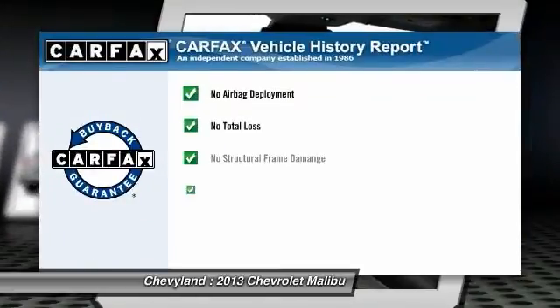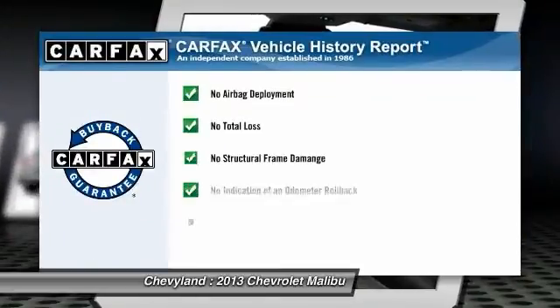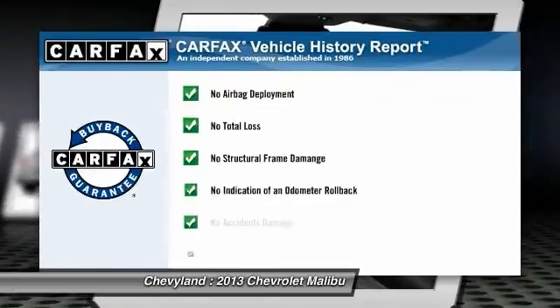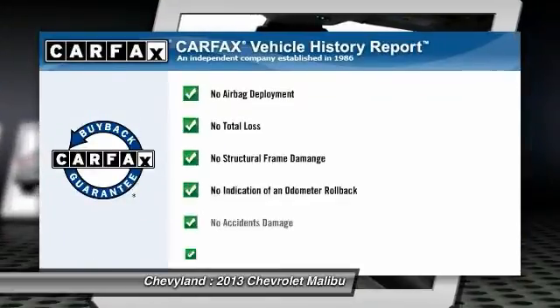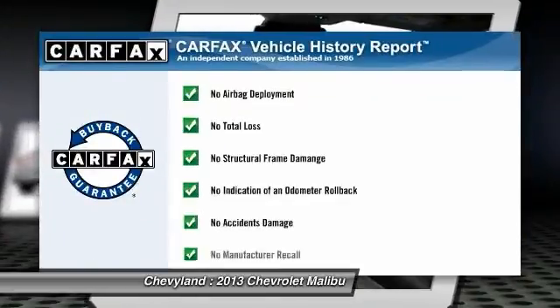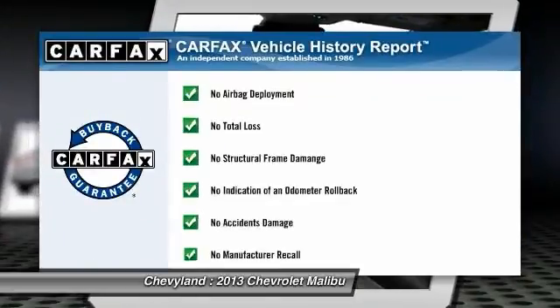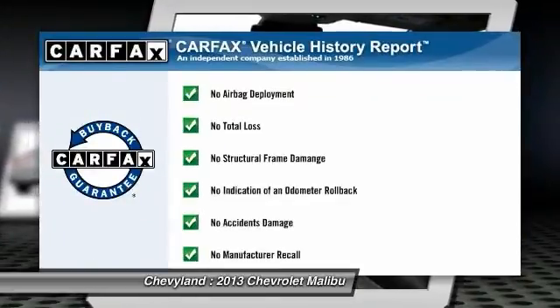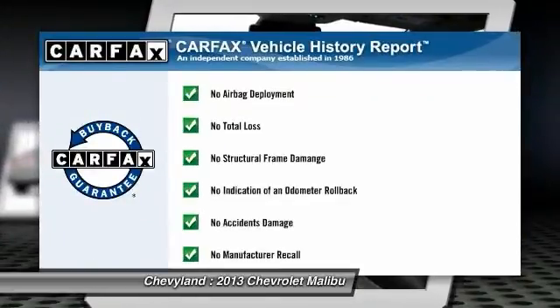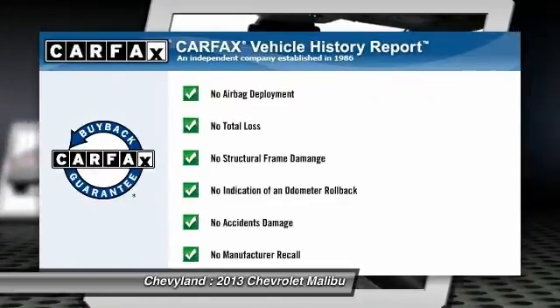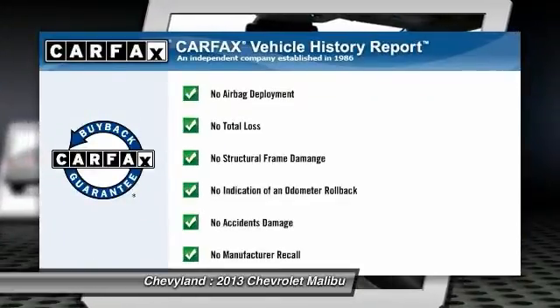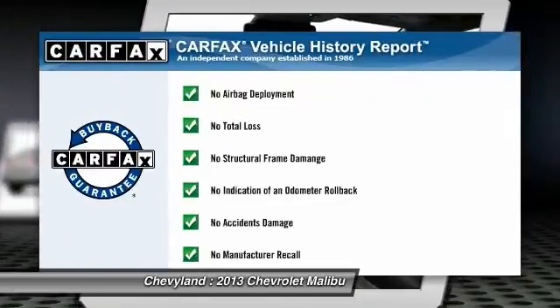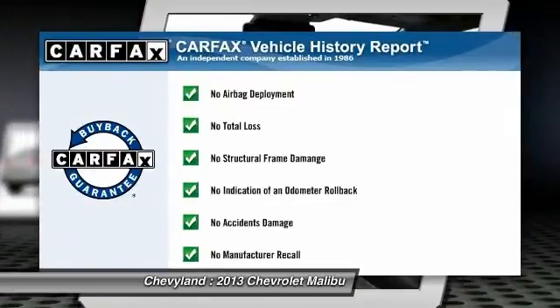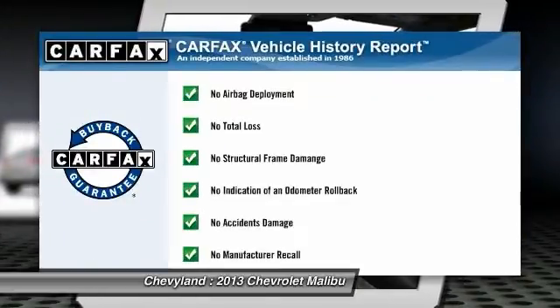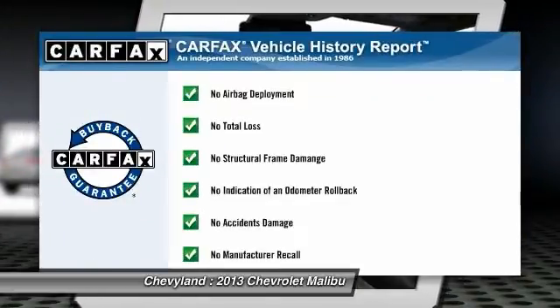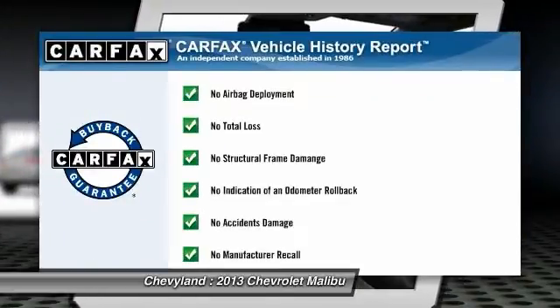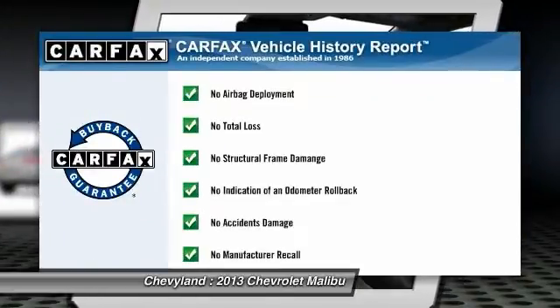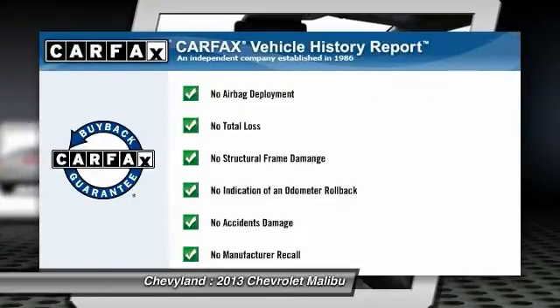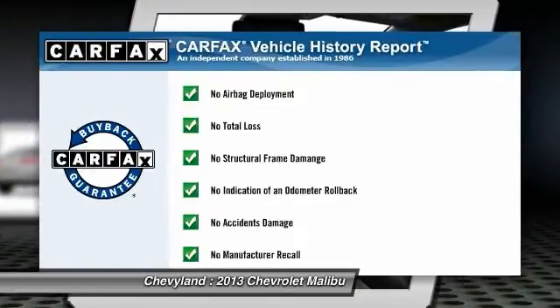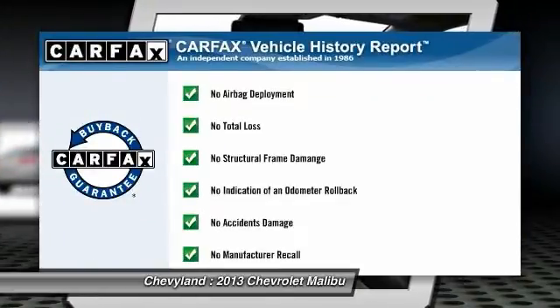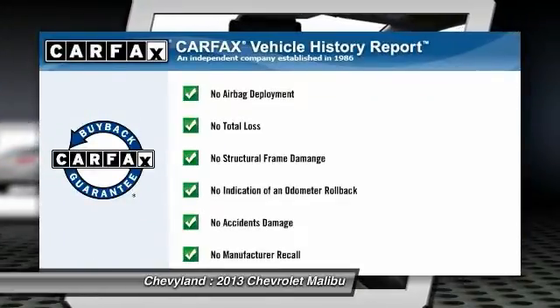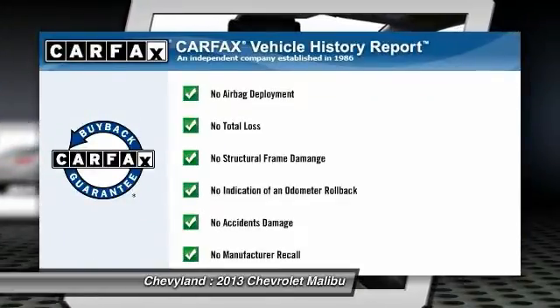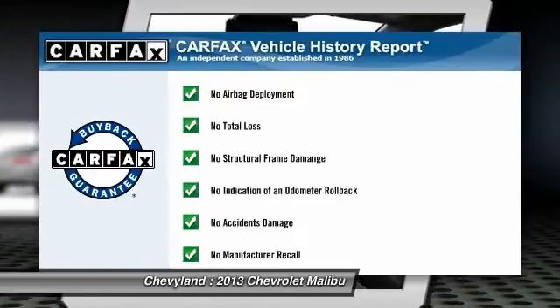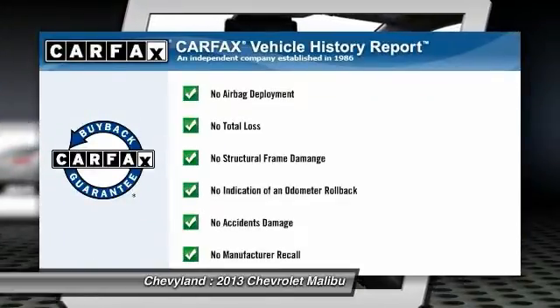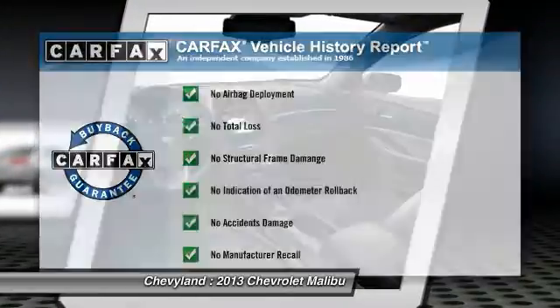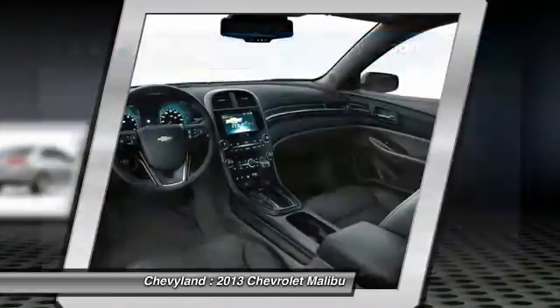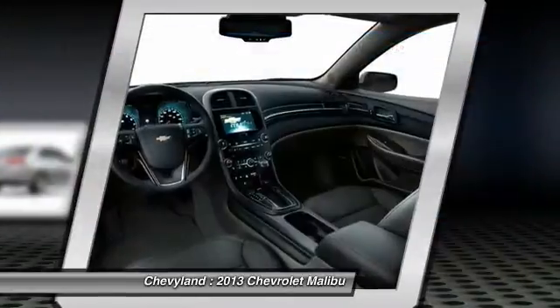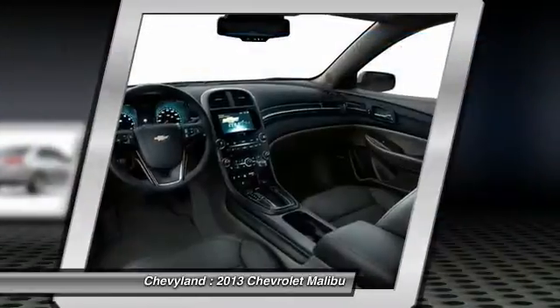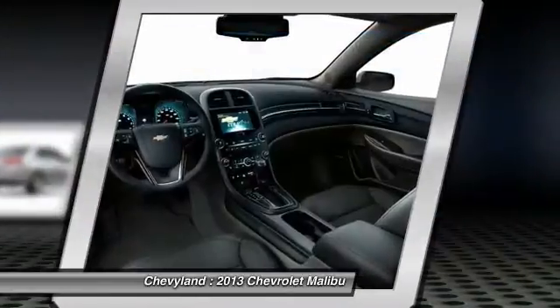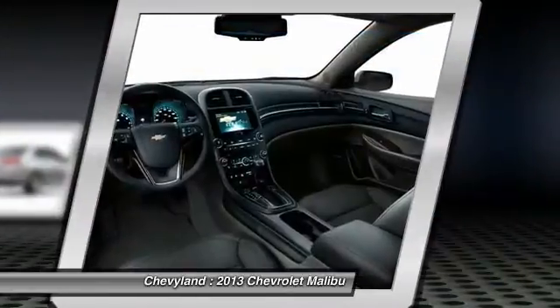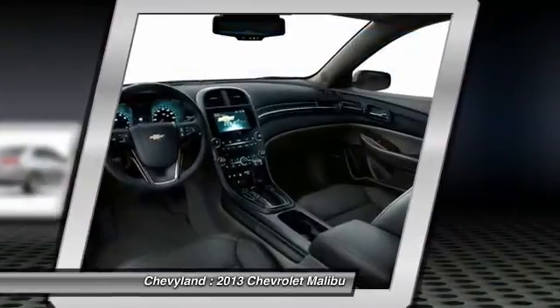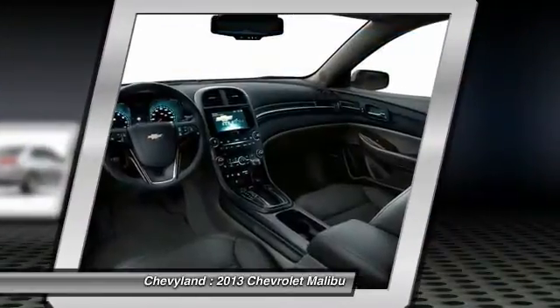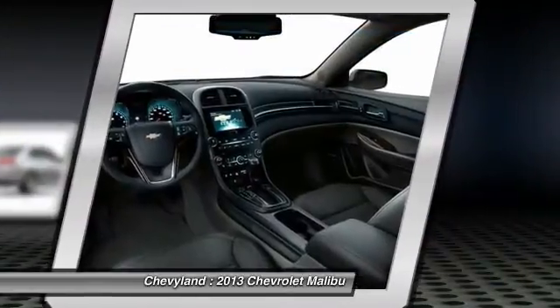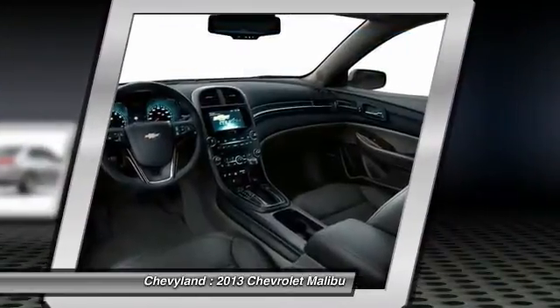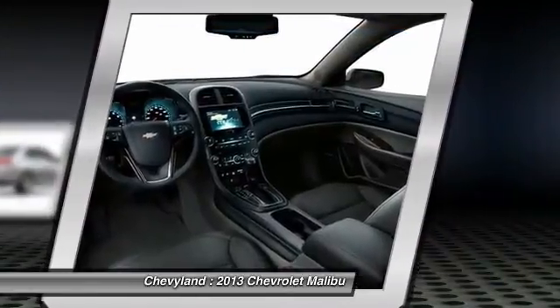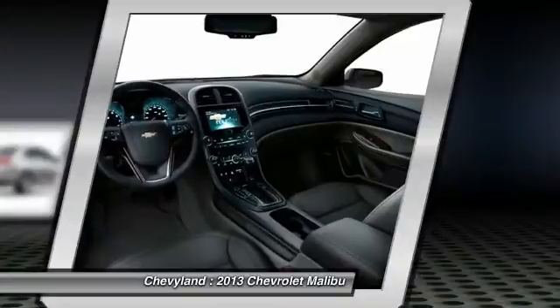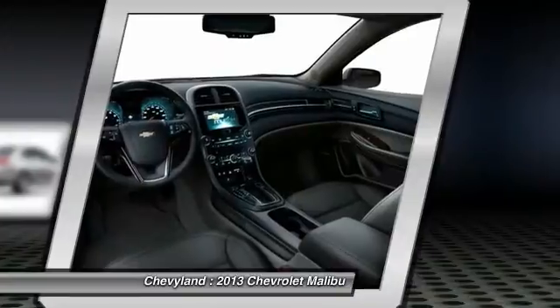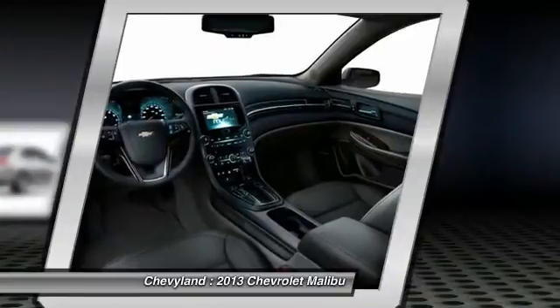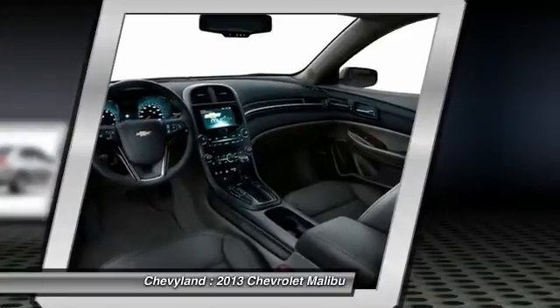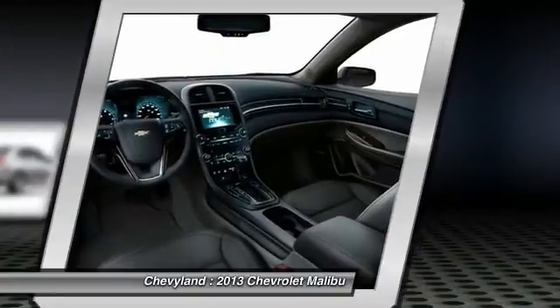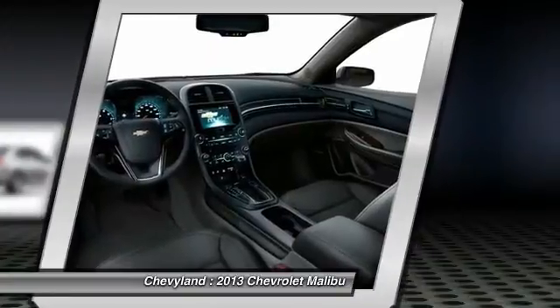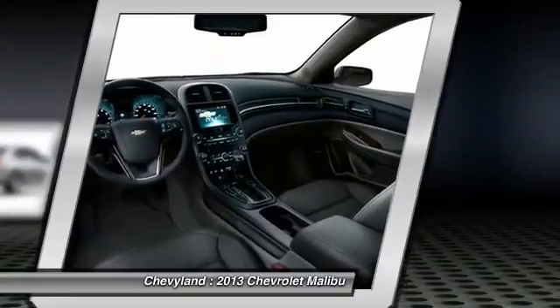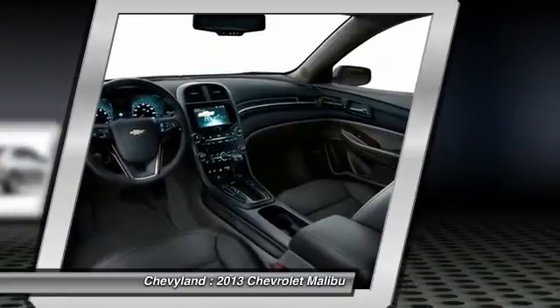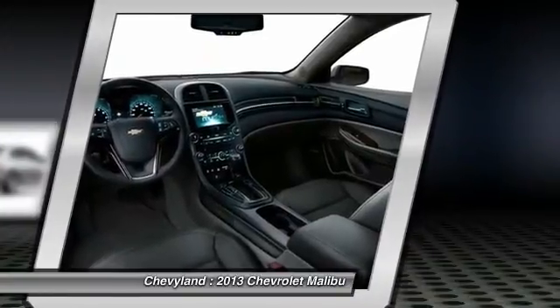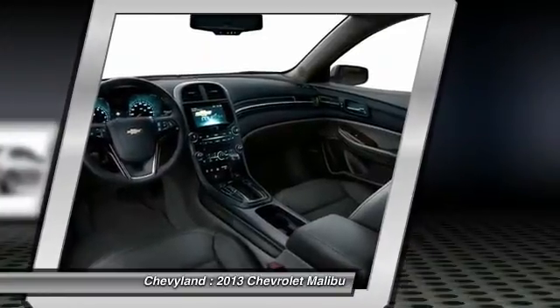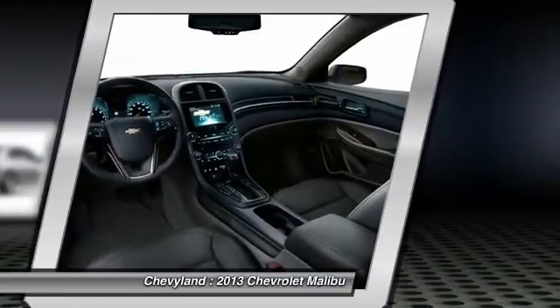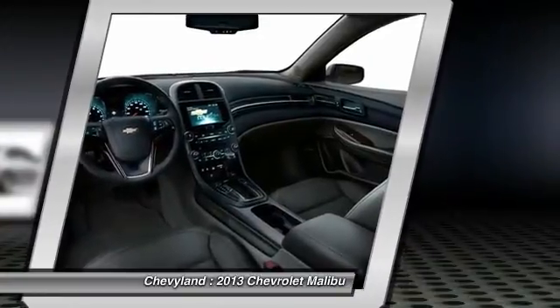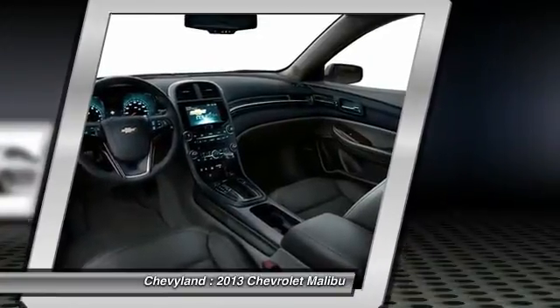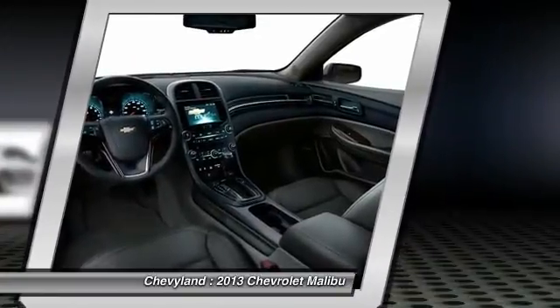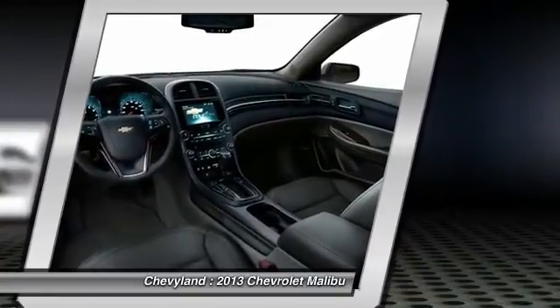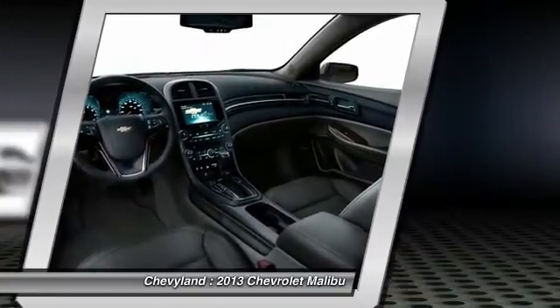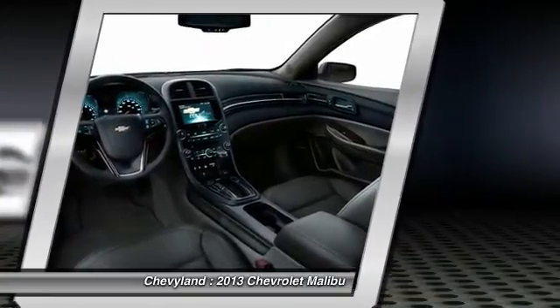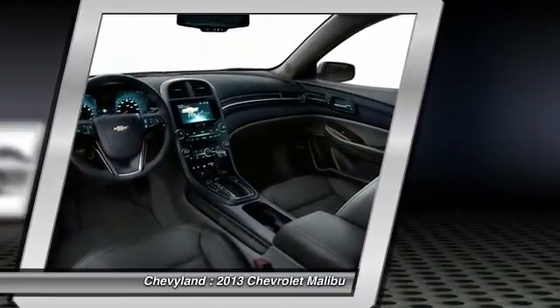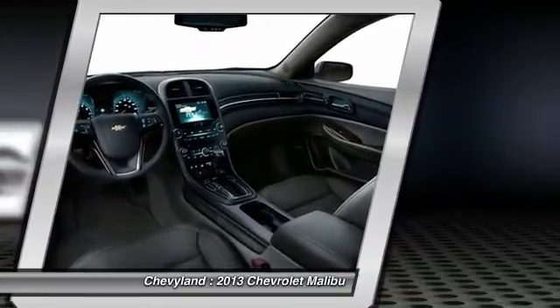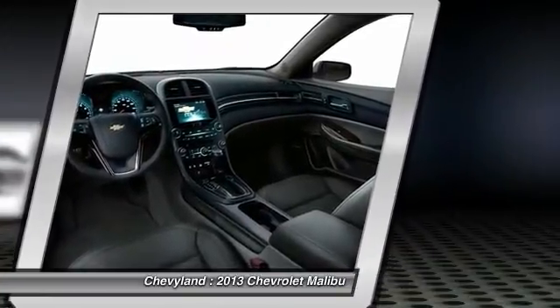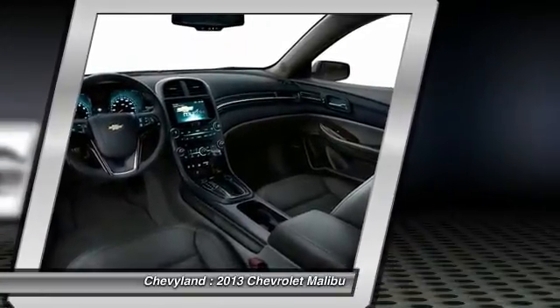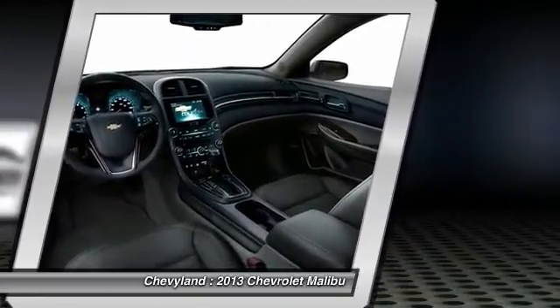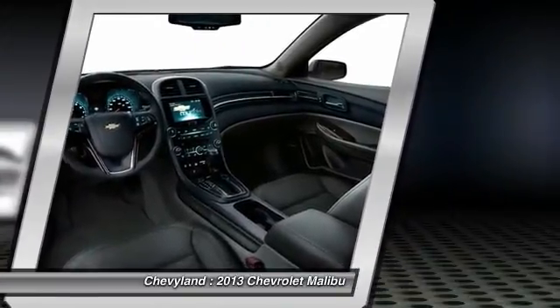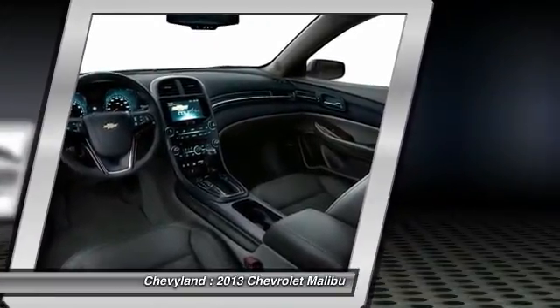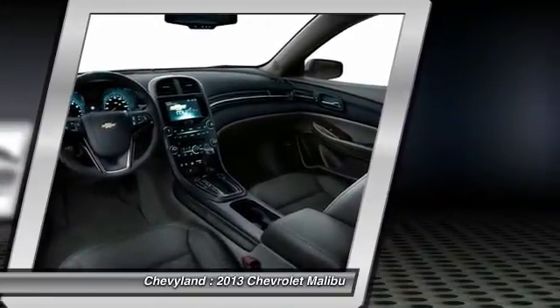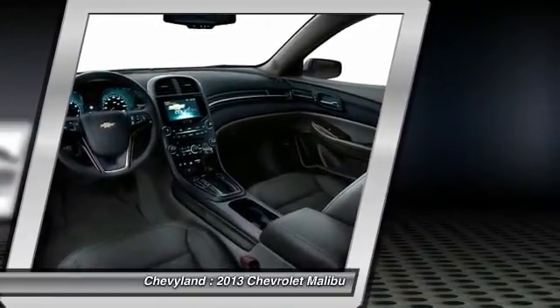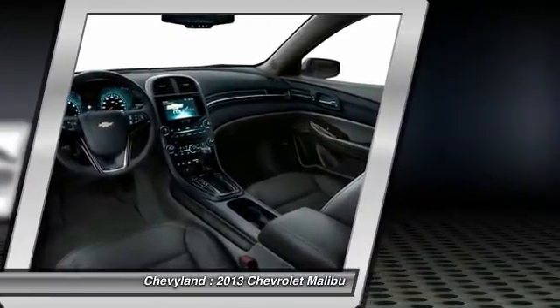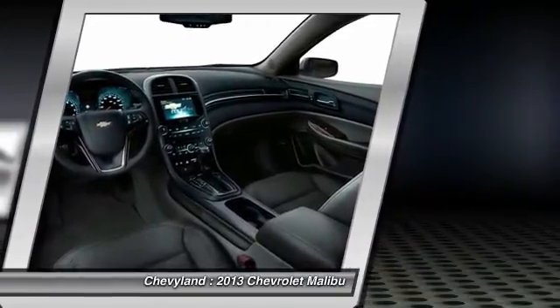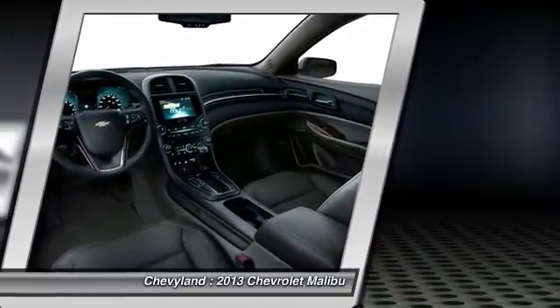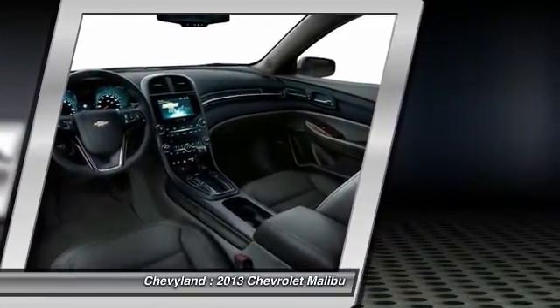This vehicle qualifies for Carfax buyback guarantee. This beauty will even make your house keys jealous. Drive it today.